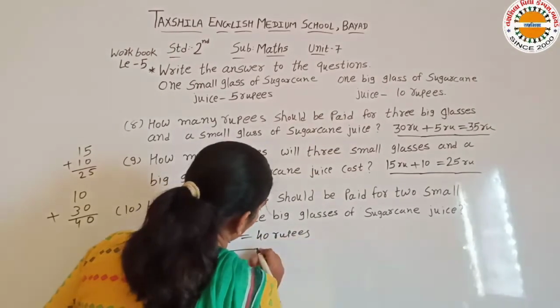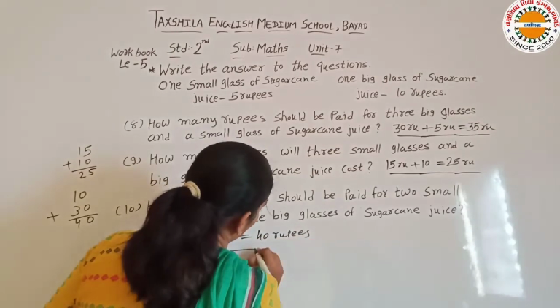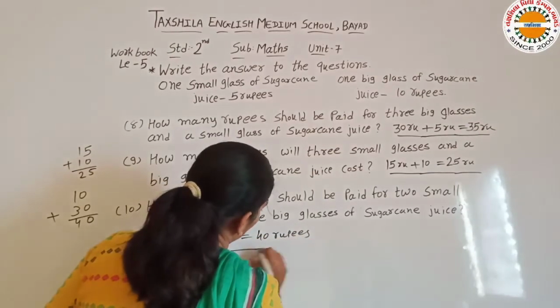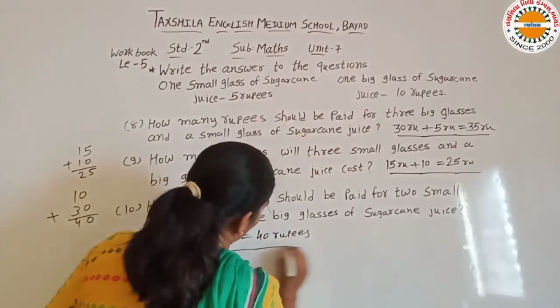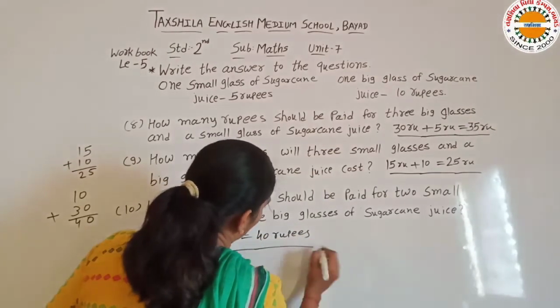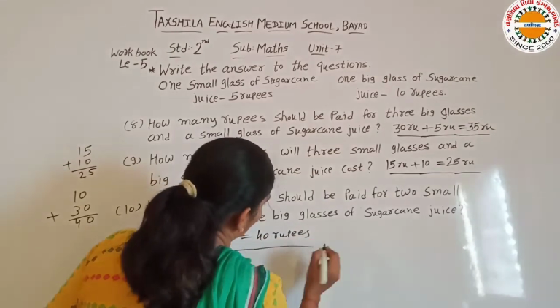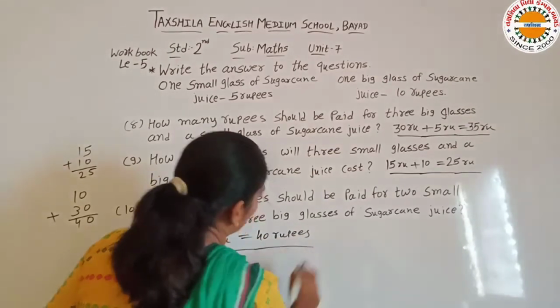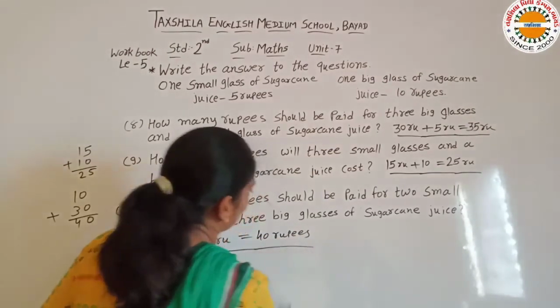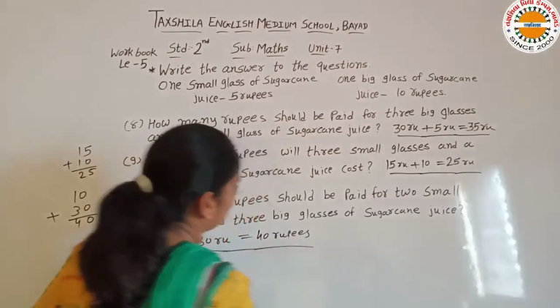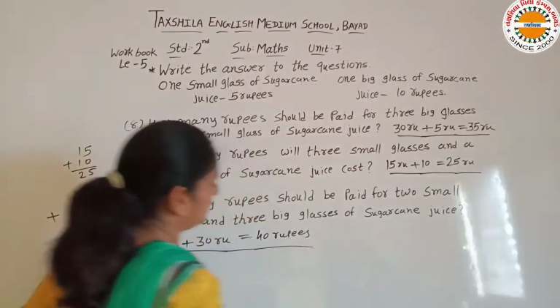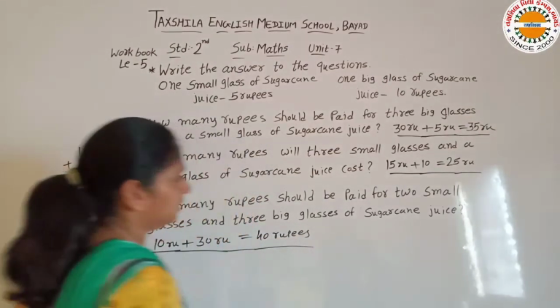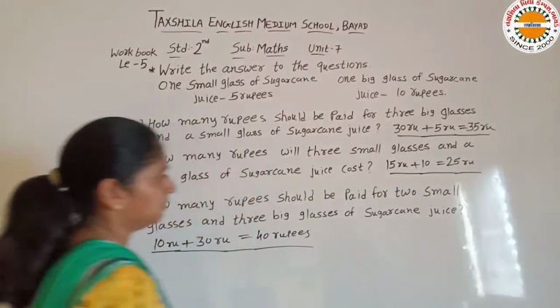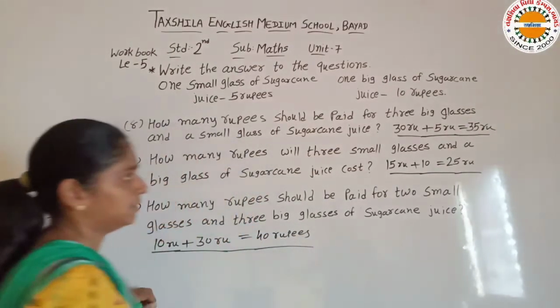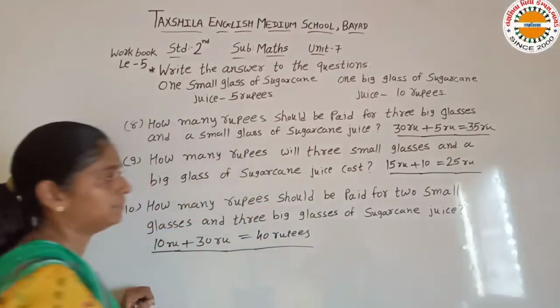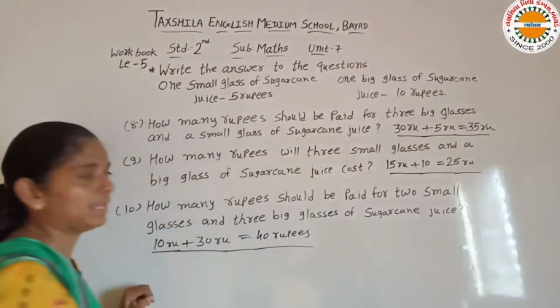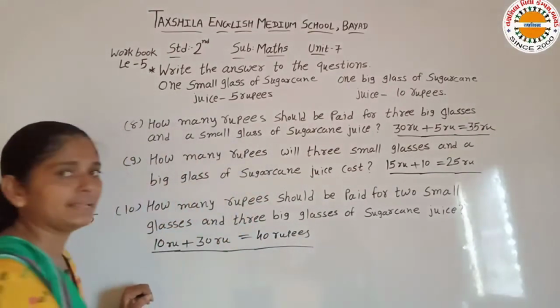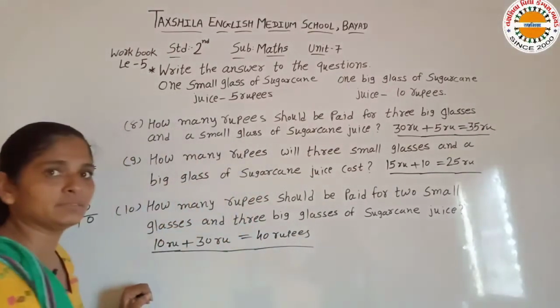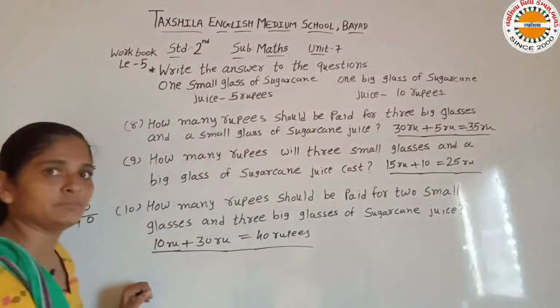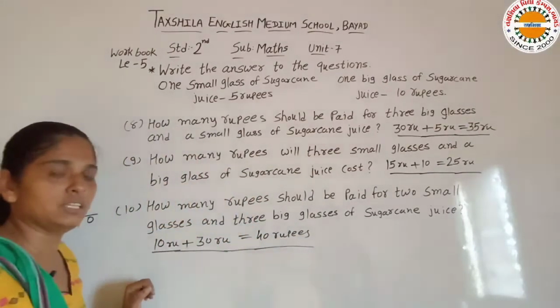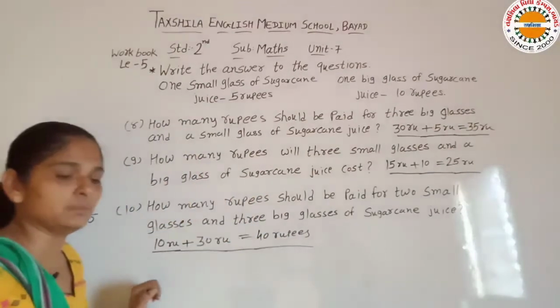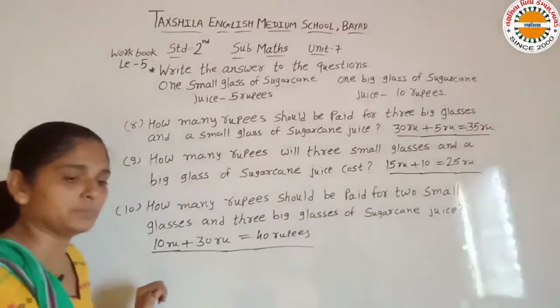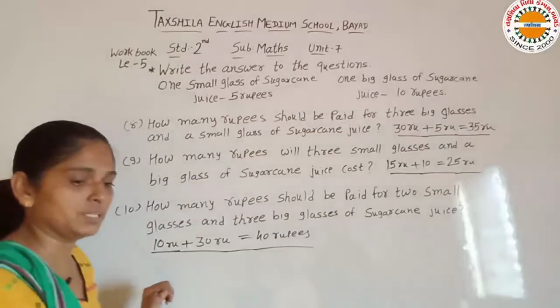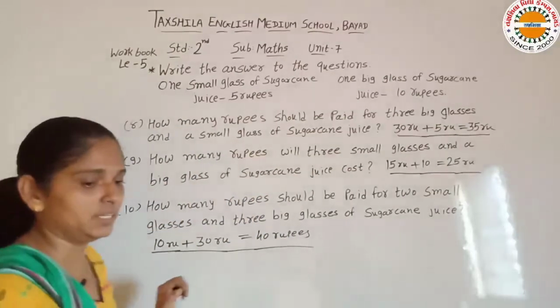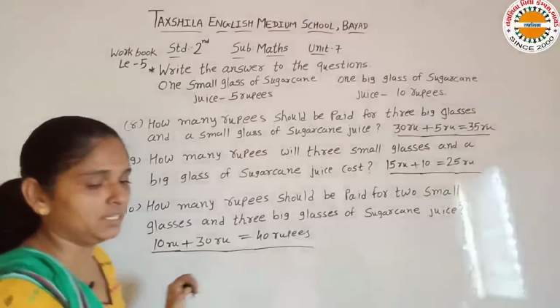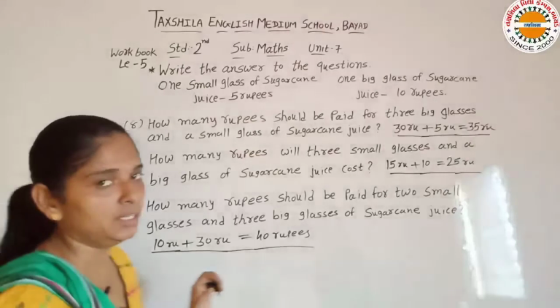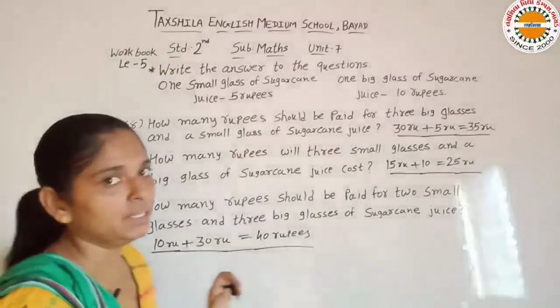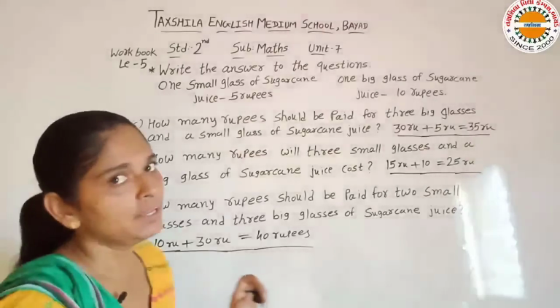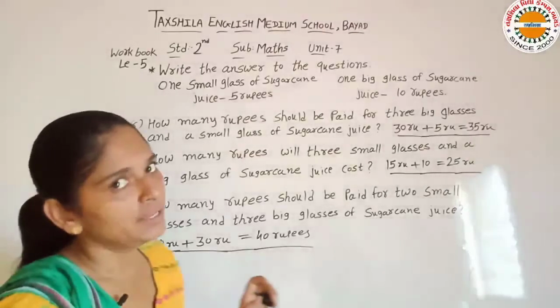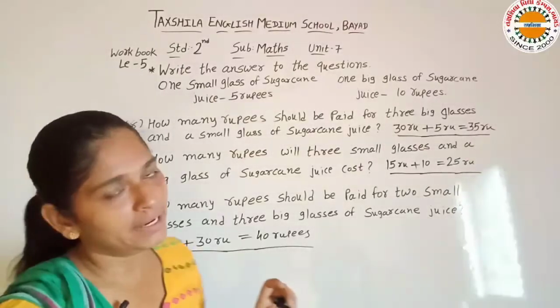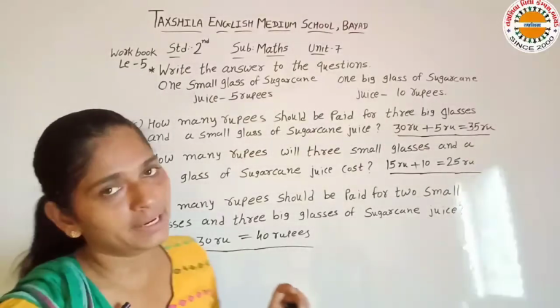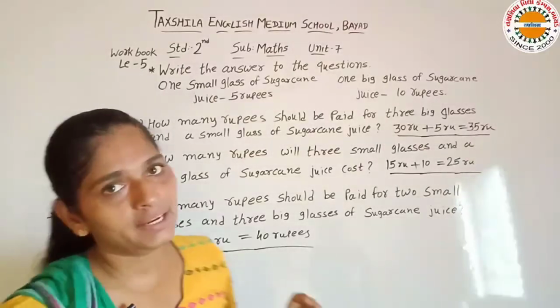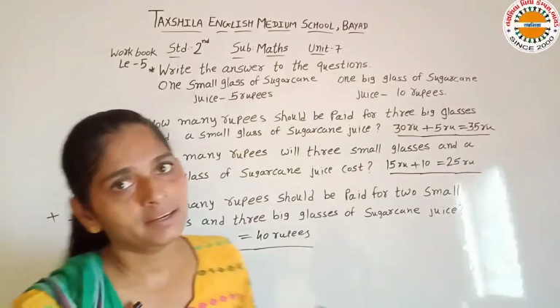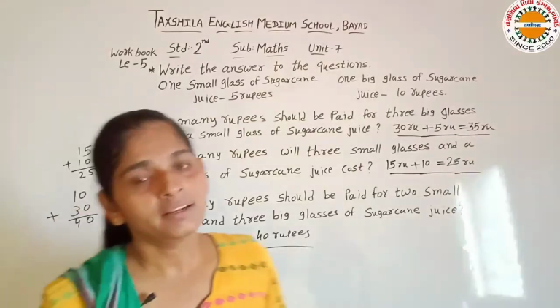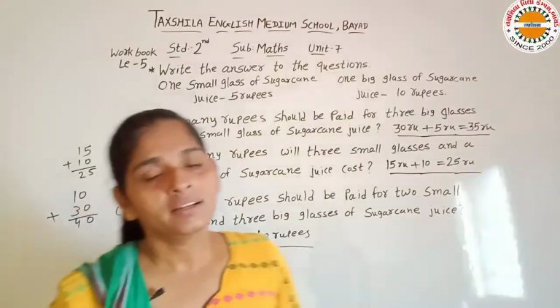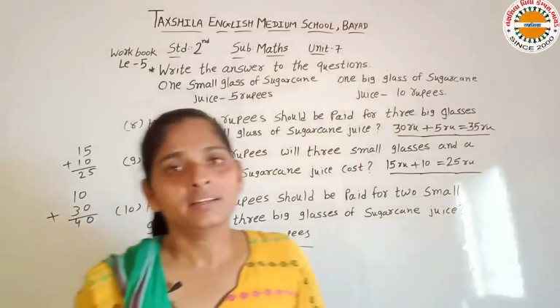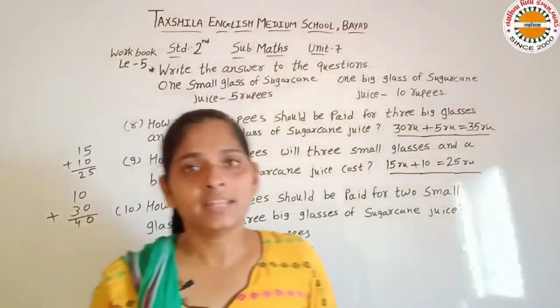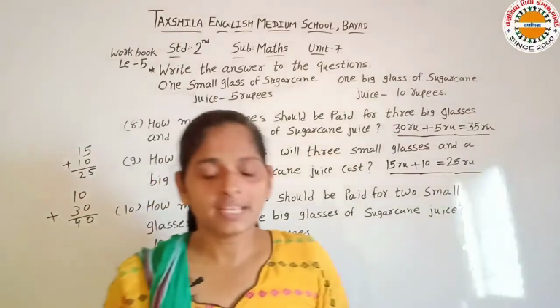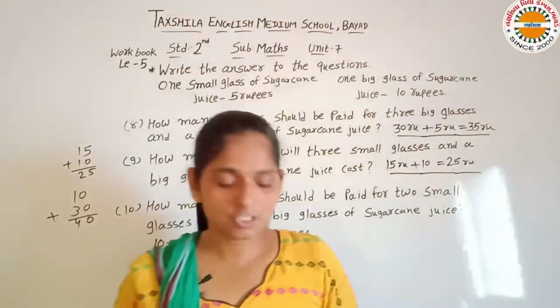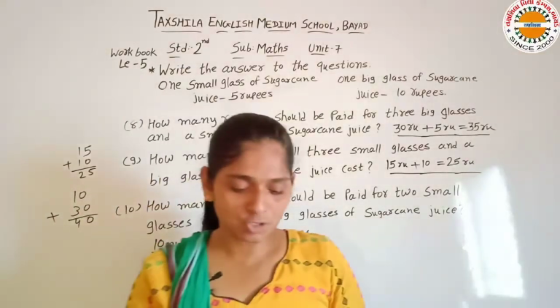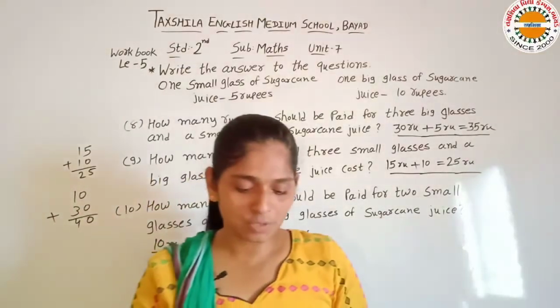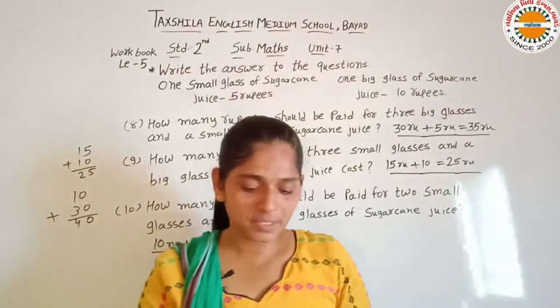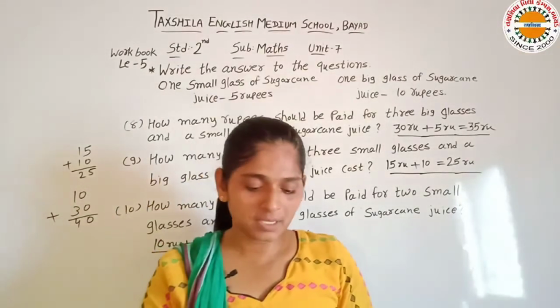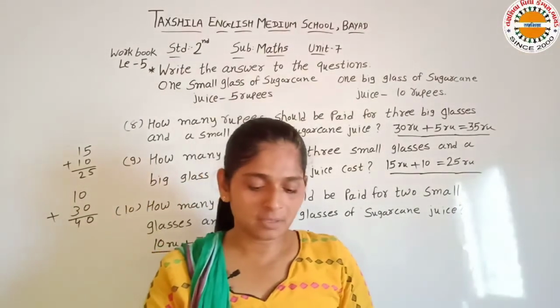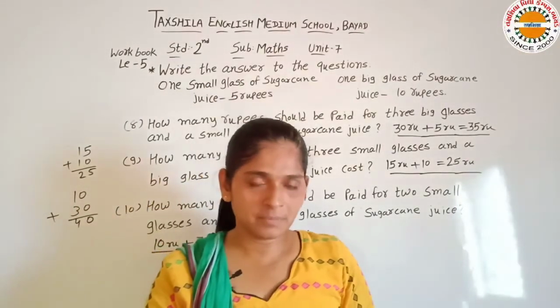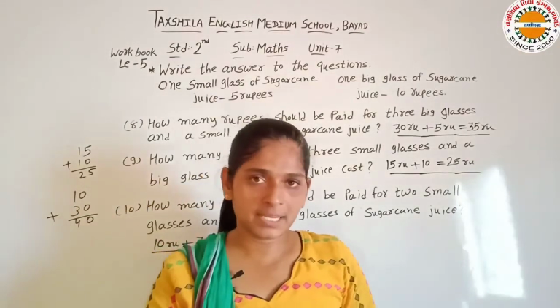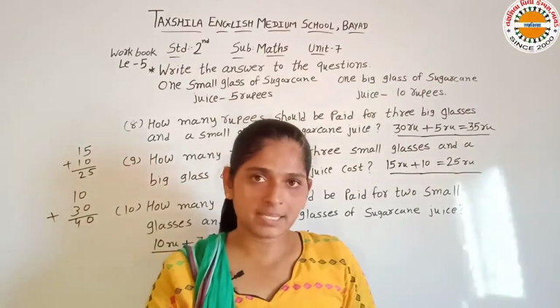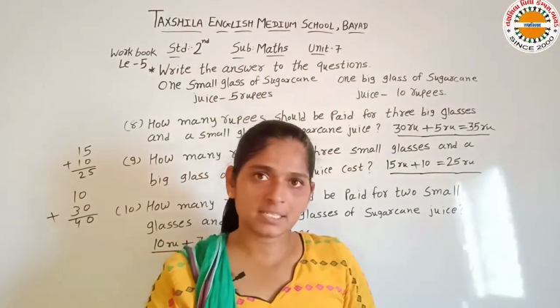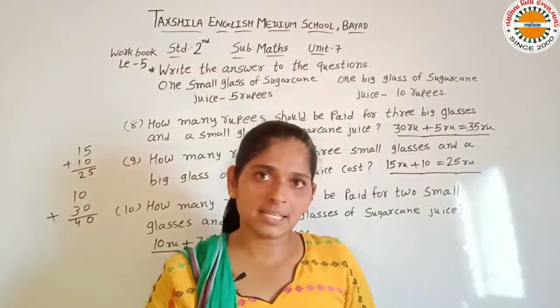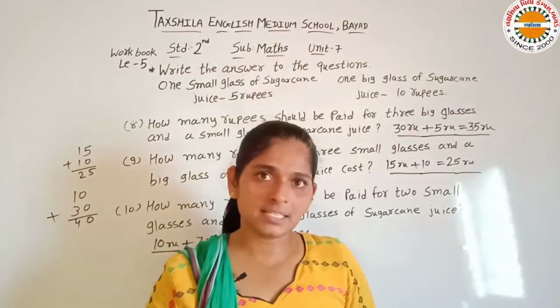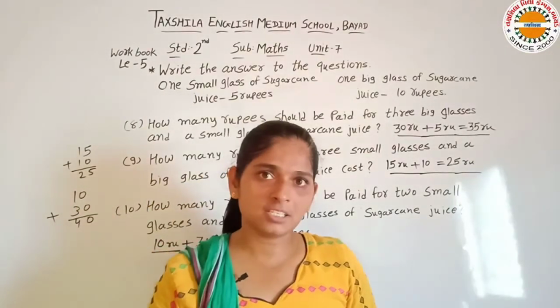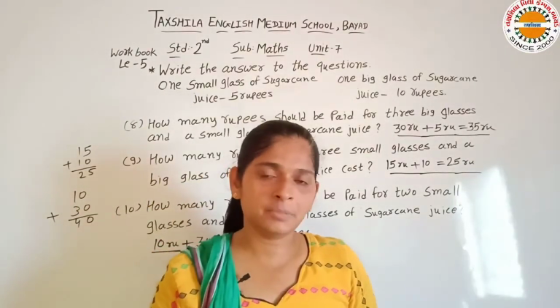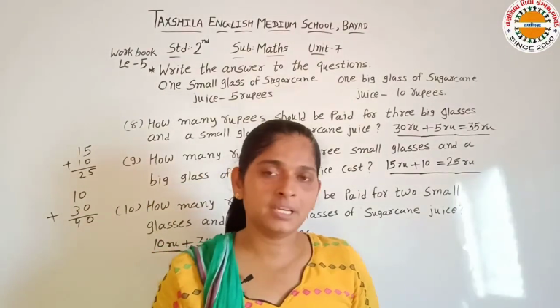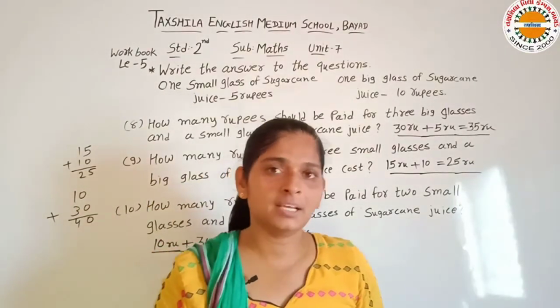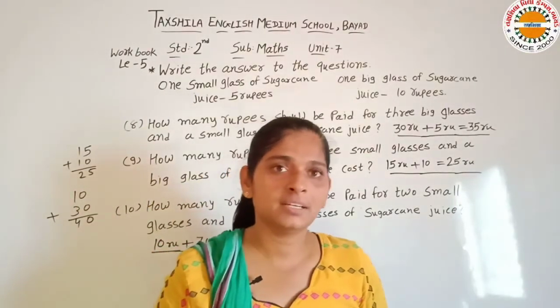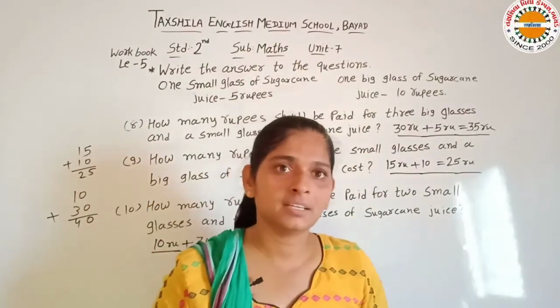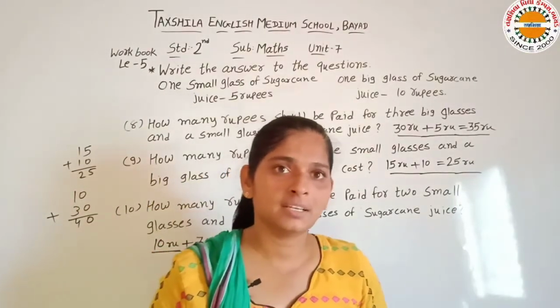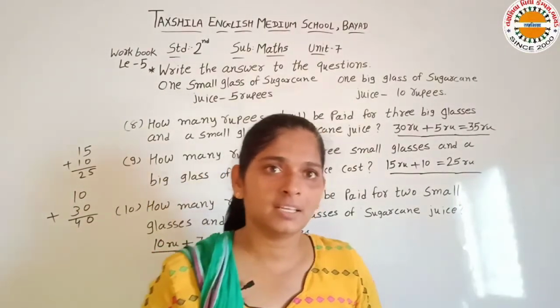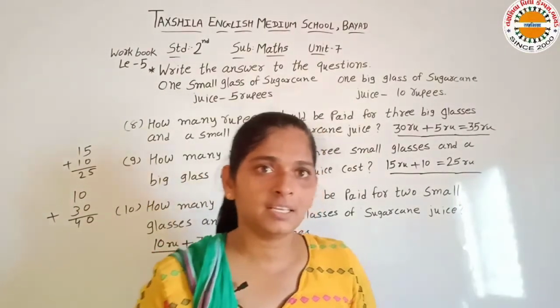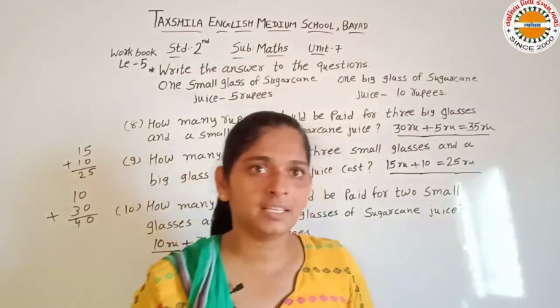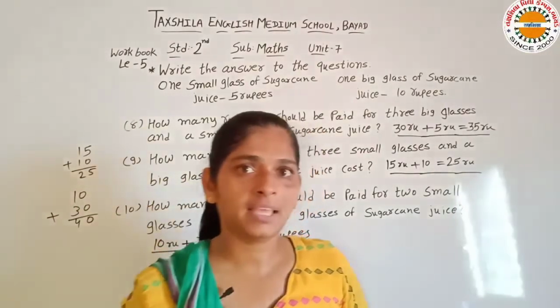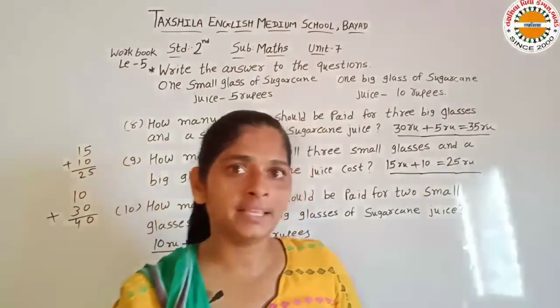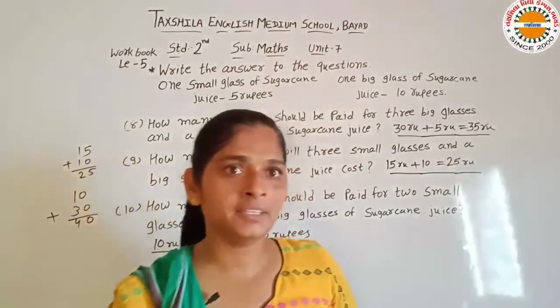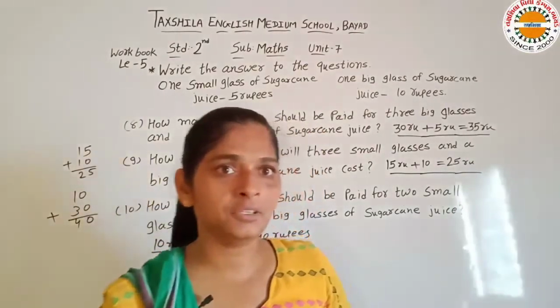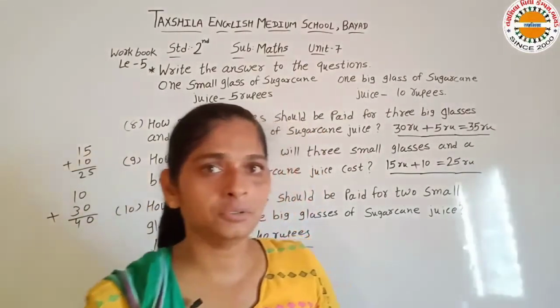Is tarah se hume blanks fill karni hain. Next topic hum next lecture mein dekh karenge. Thank you.